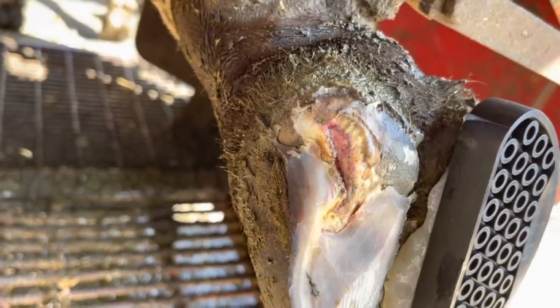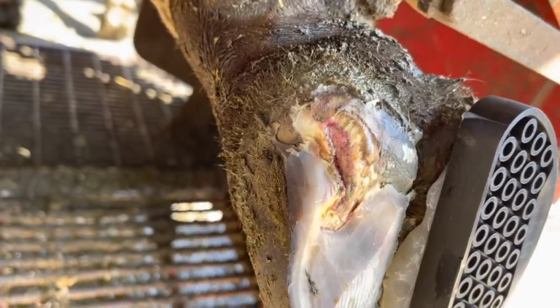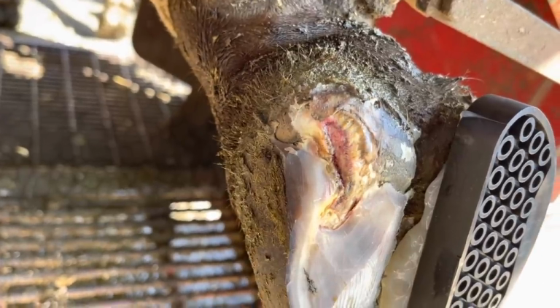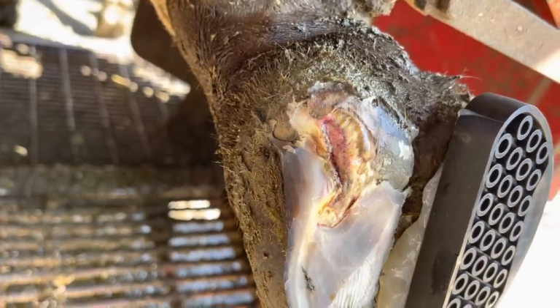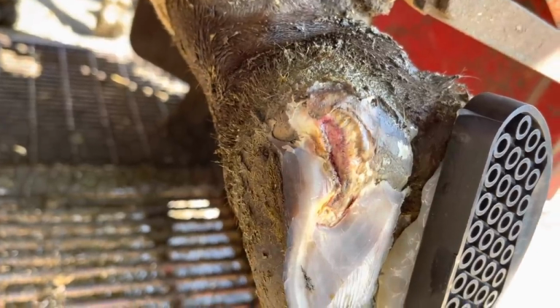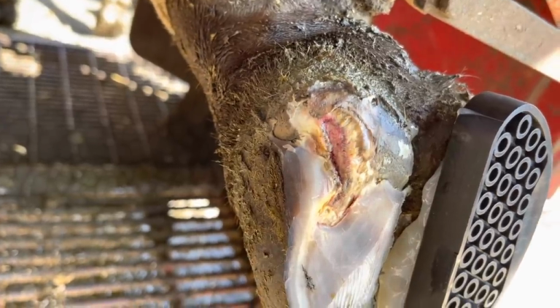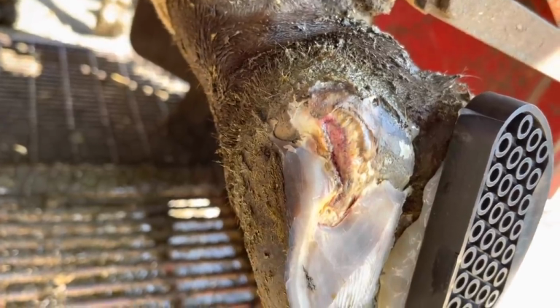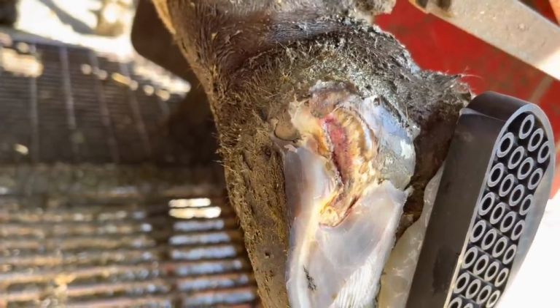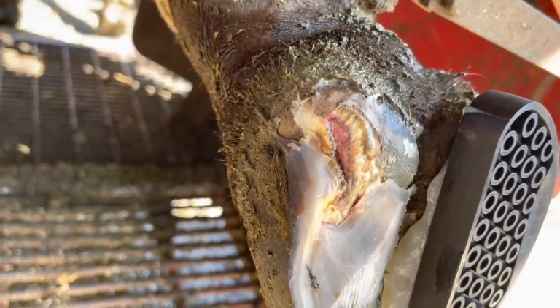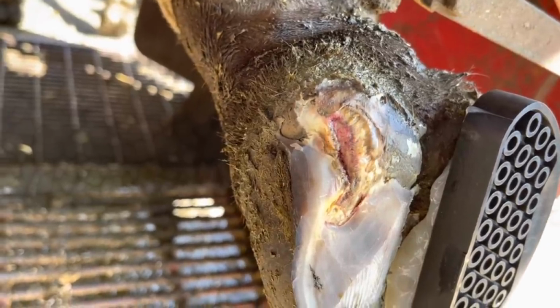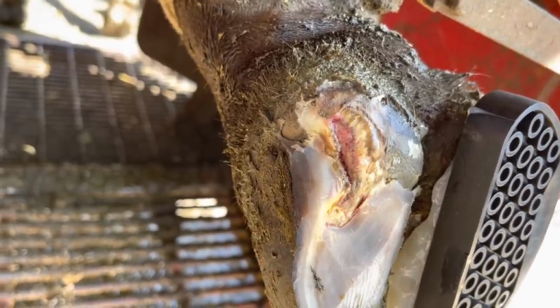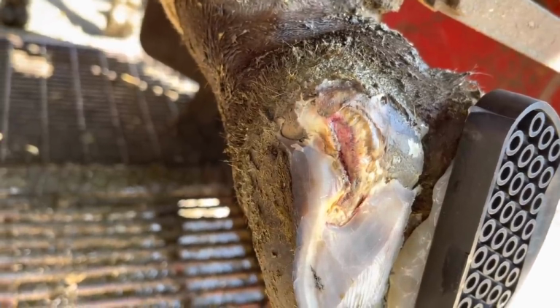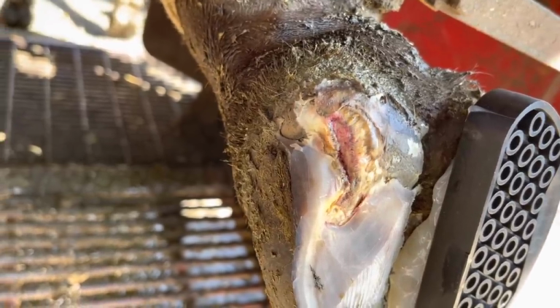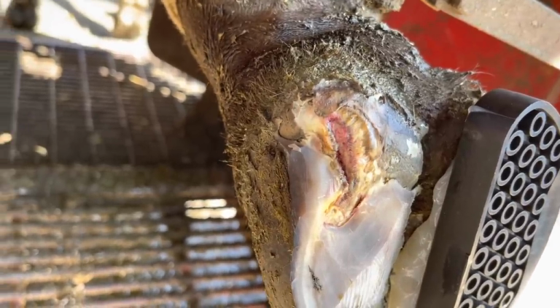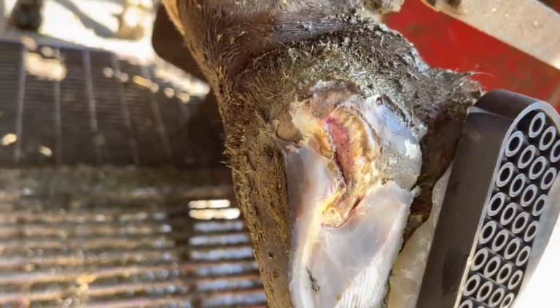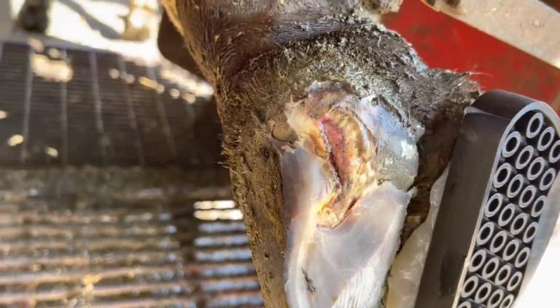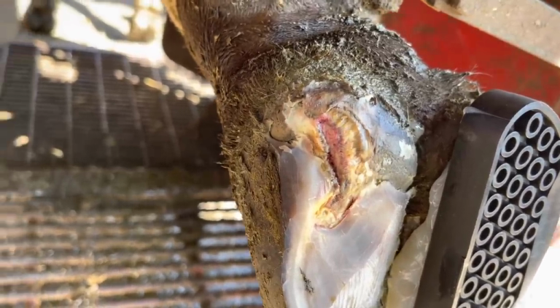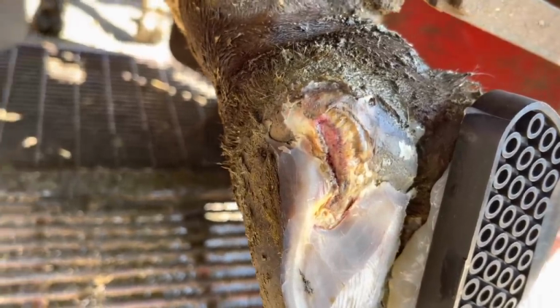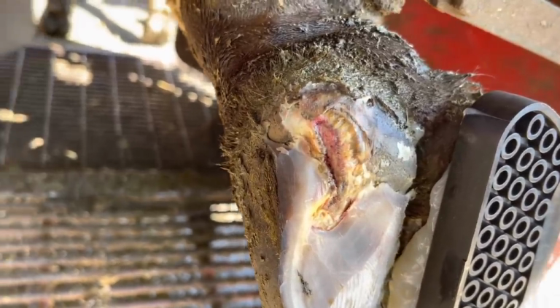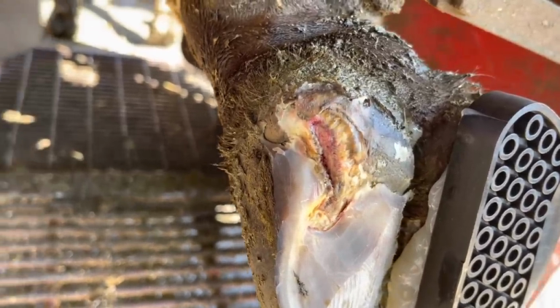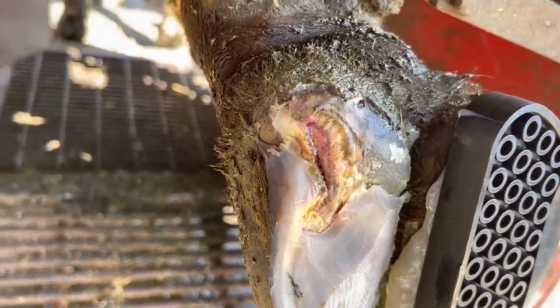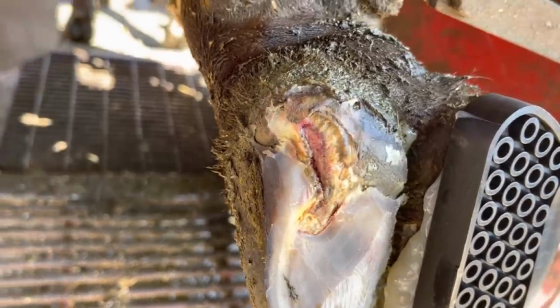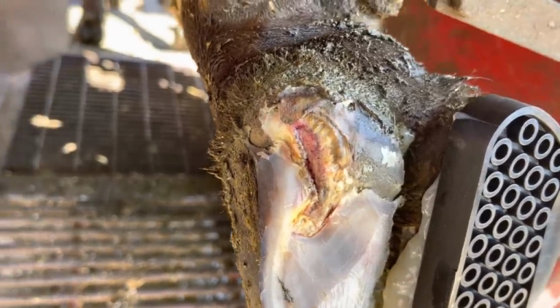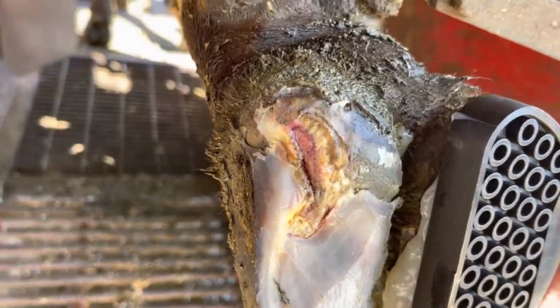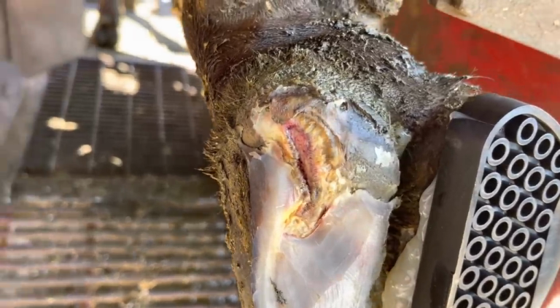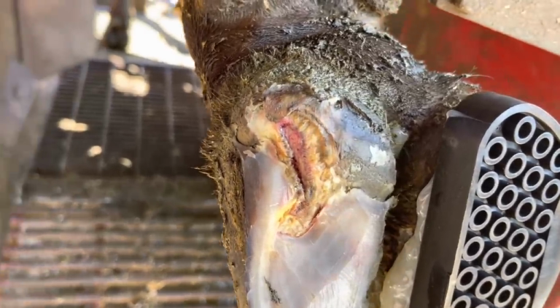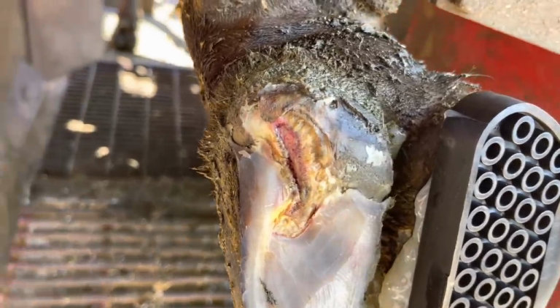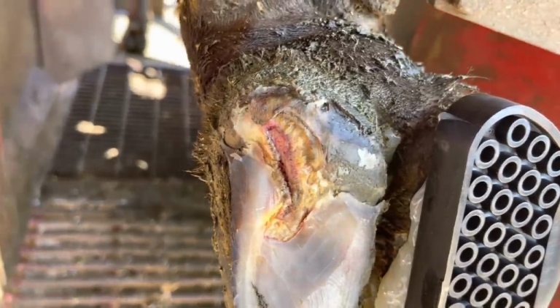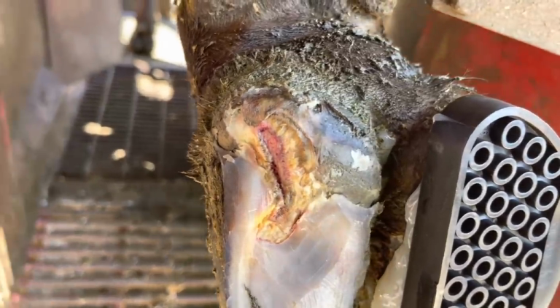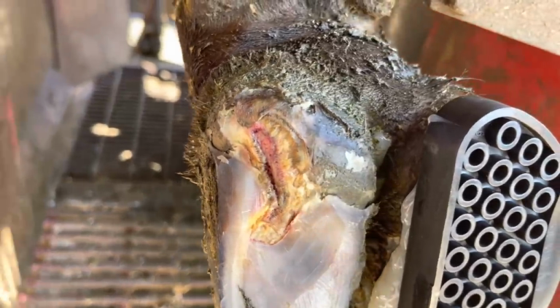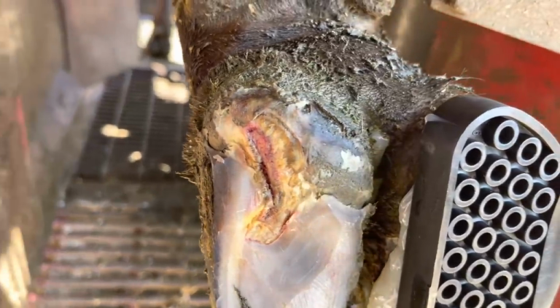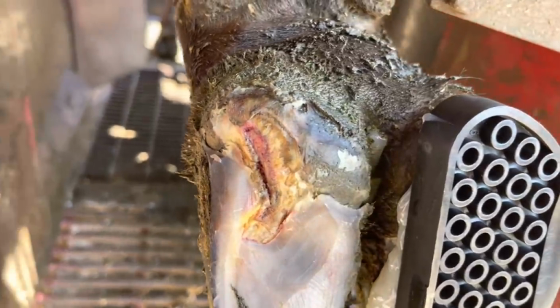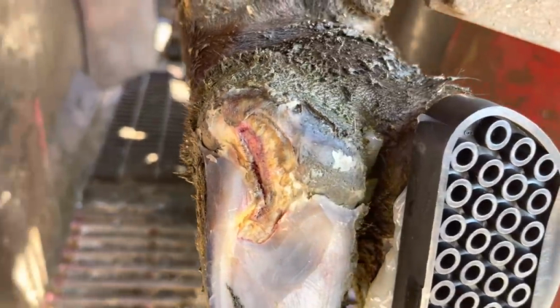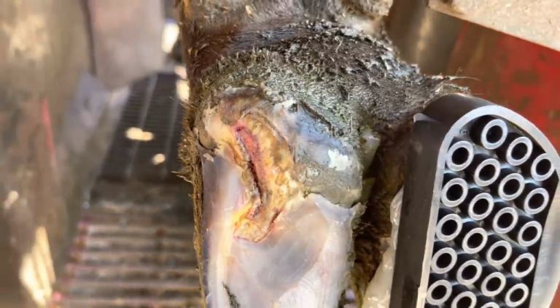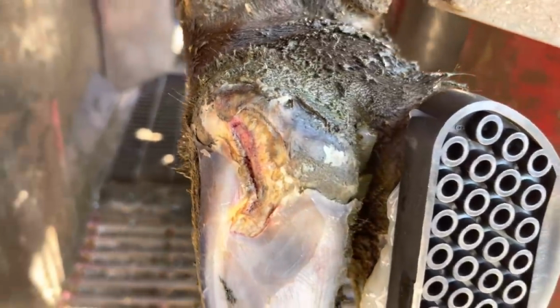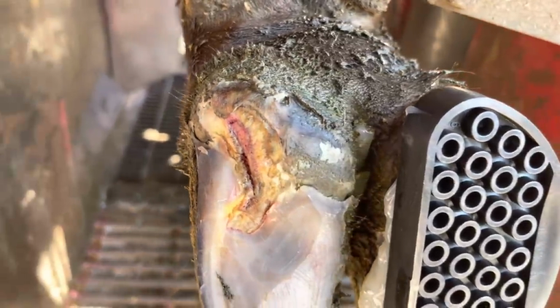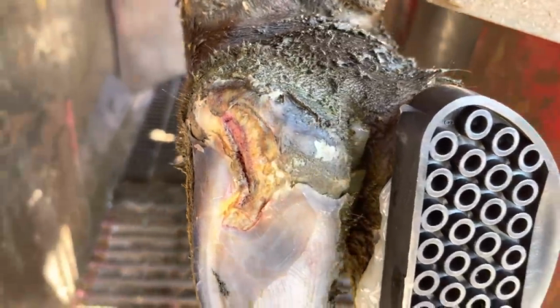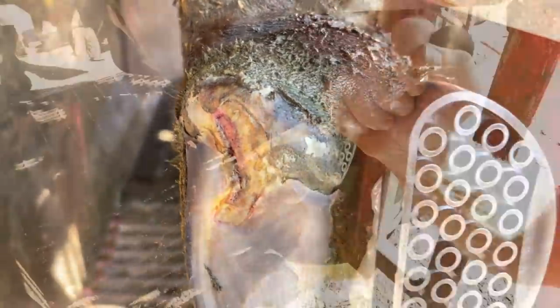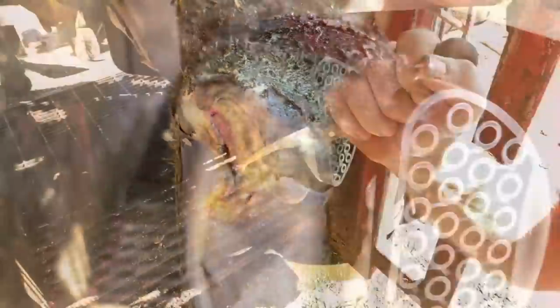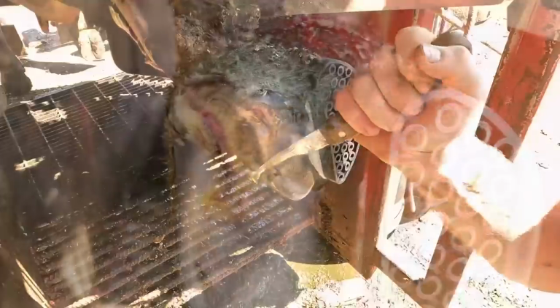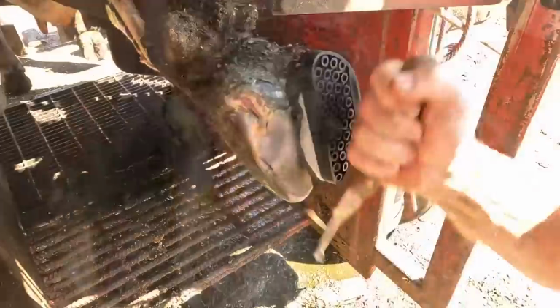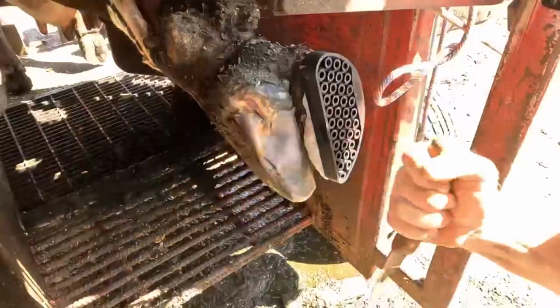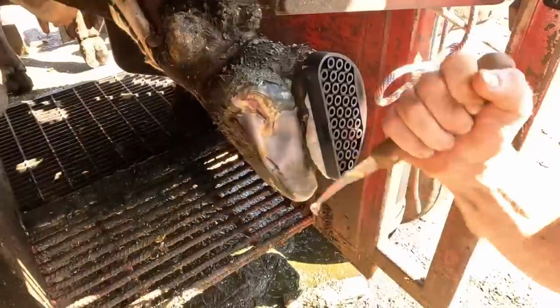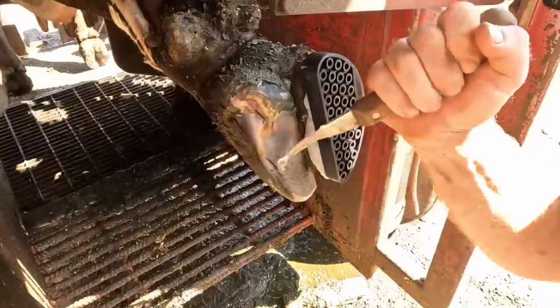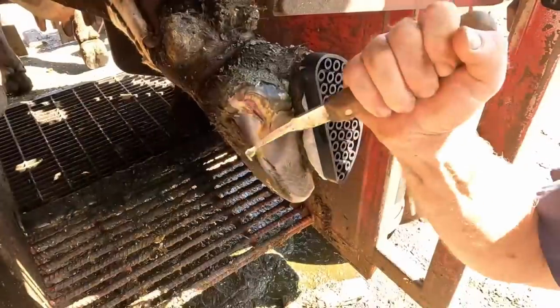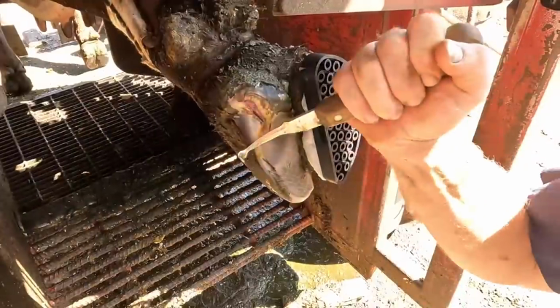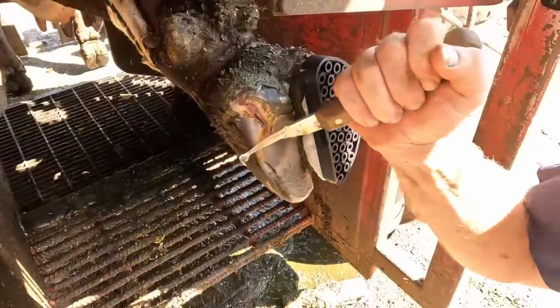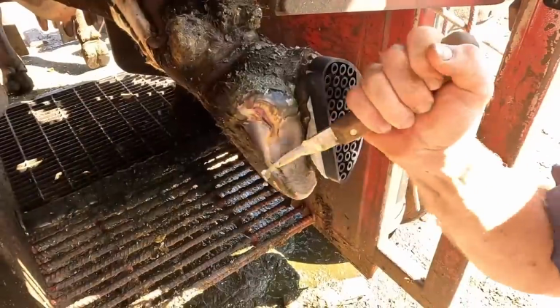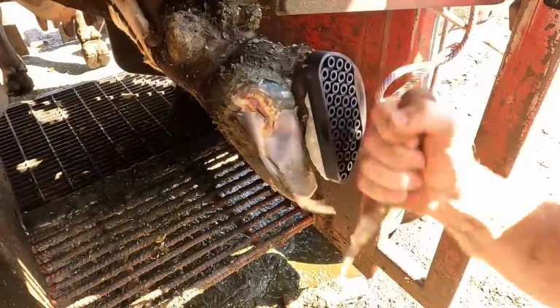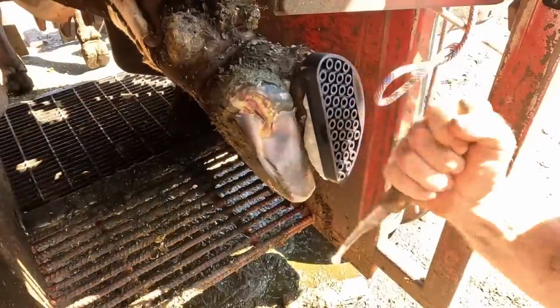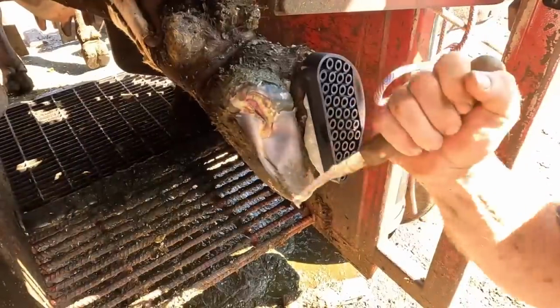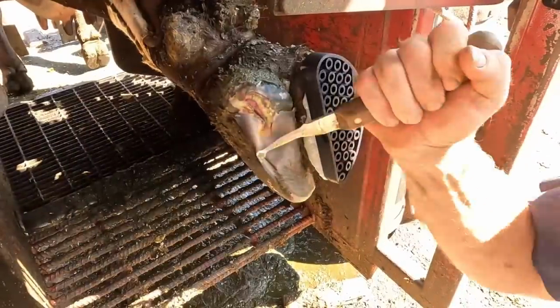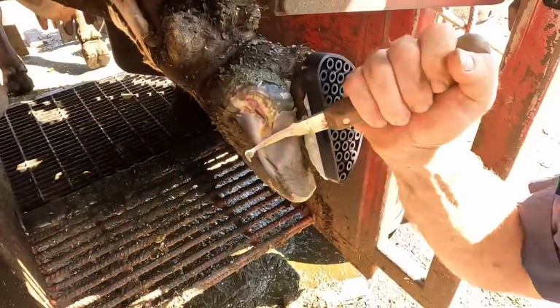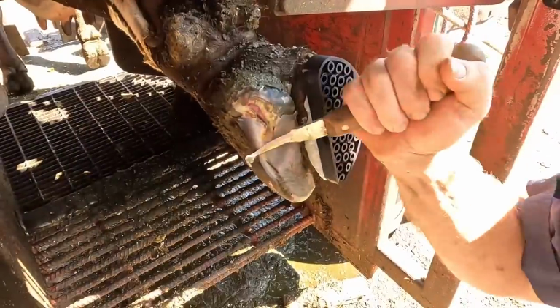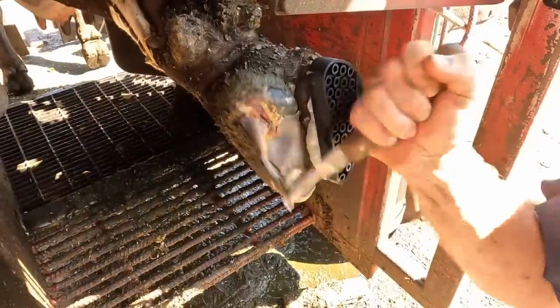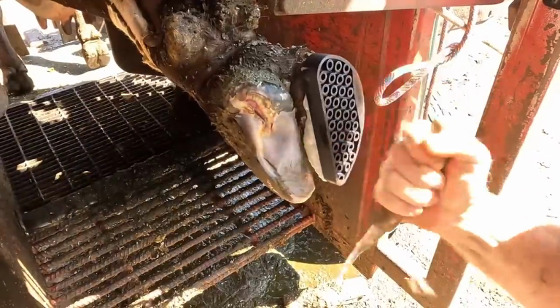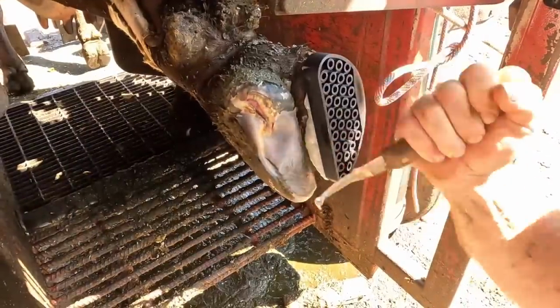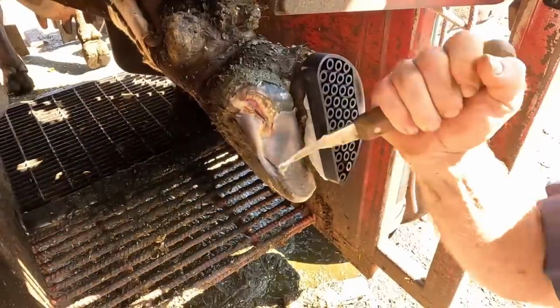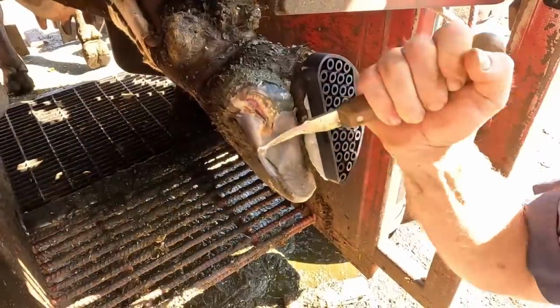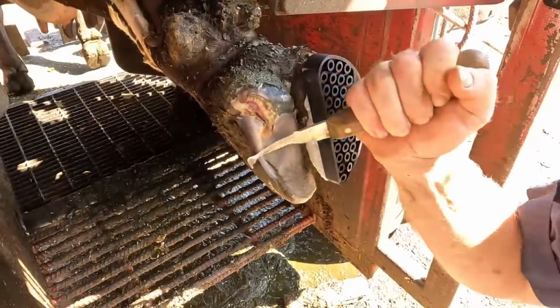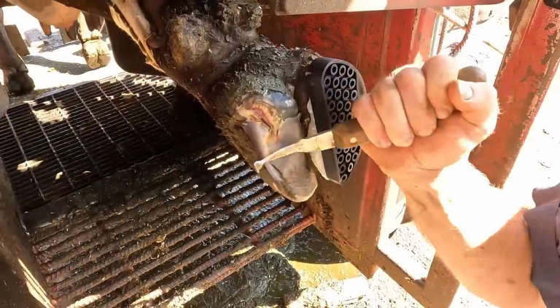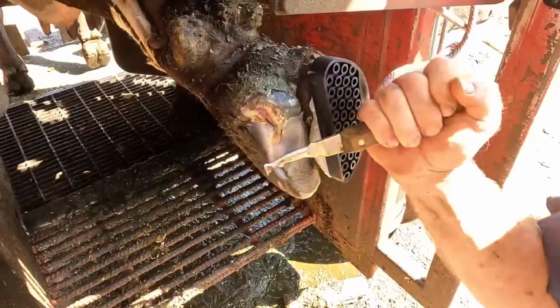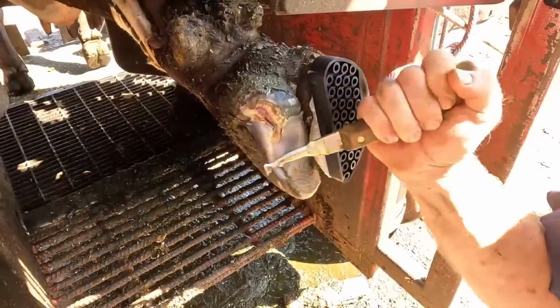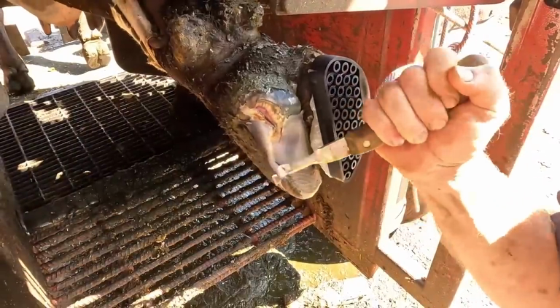Now all I've got to do is clean up all around the edges a little bit better, and then clean that really well up above. Then she should be ready for a wrap.